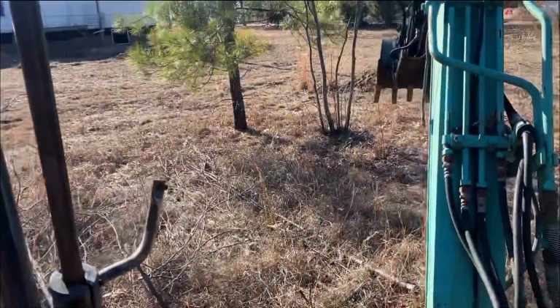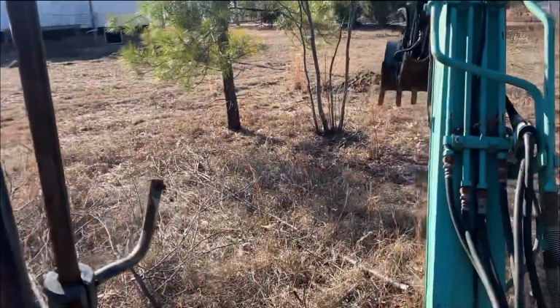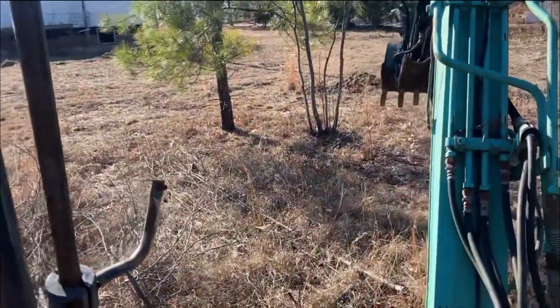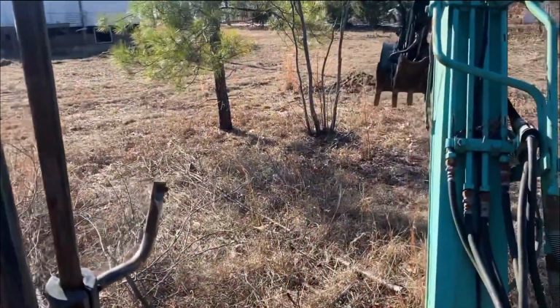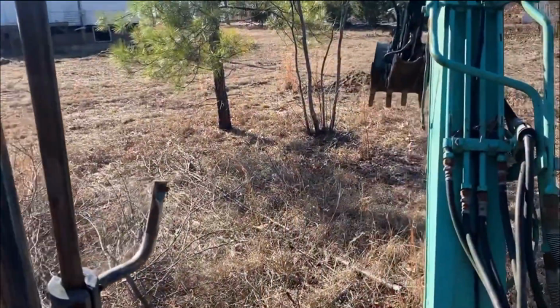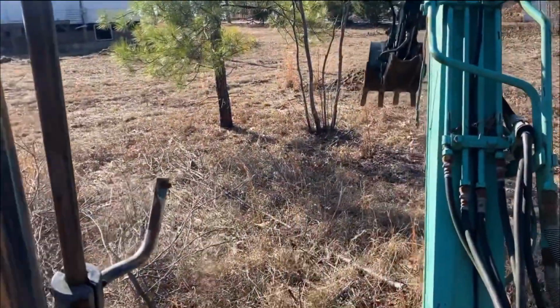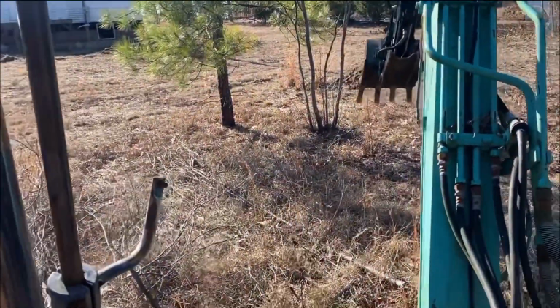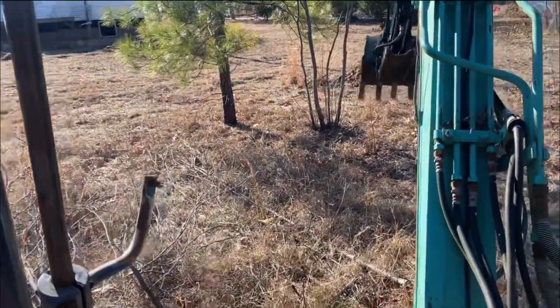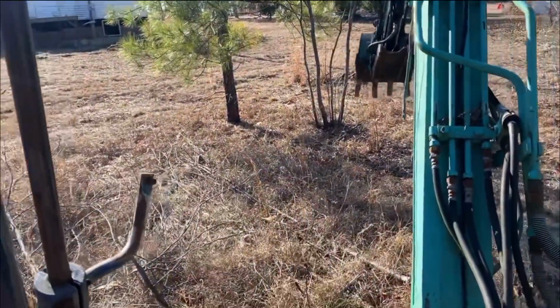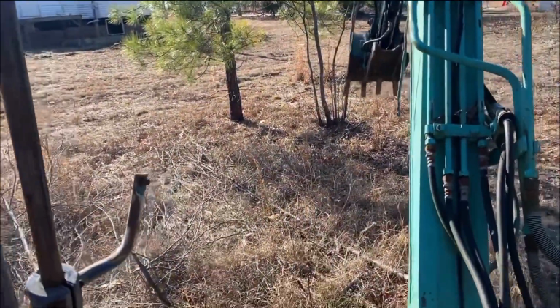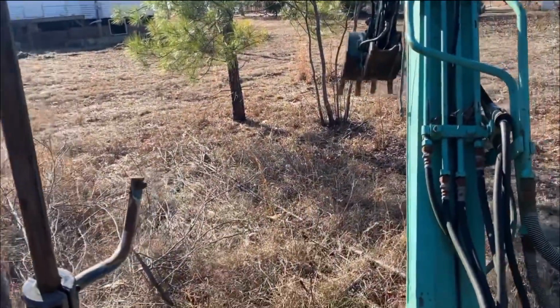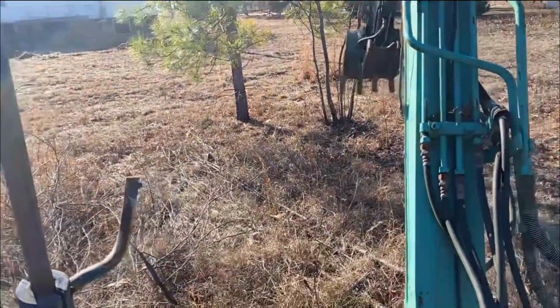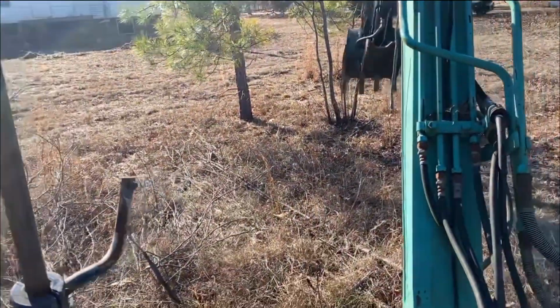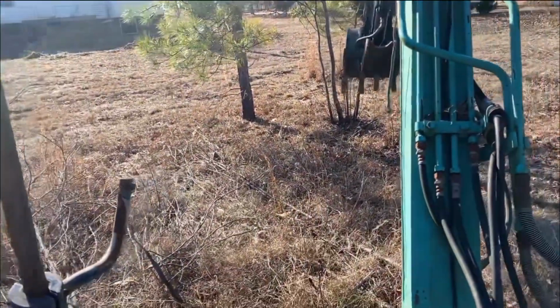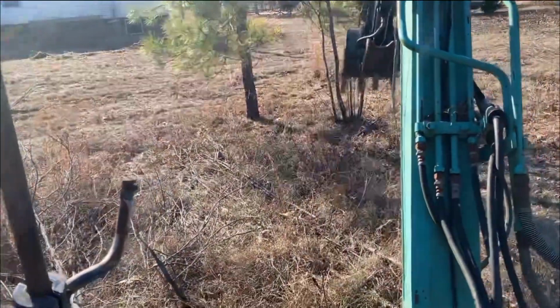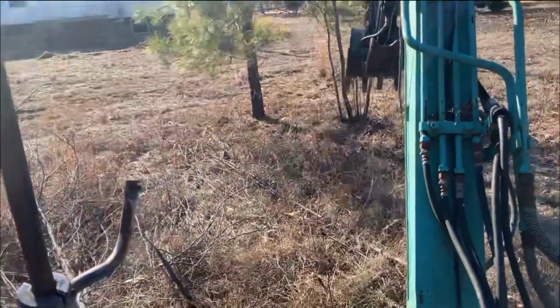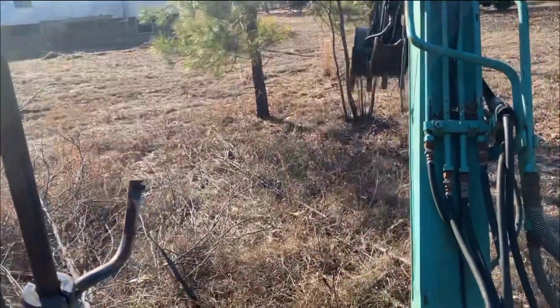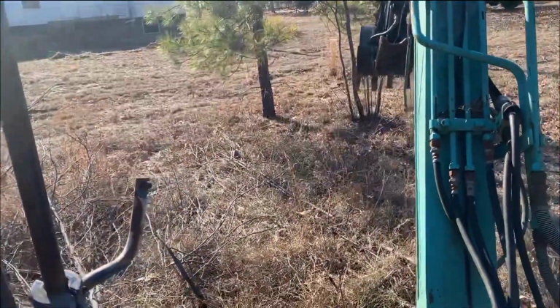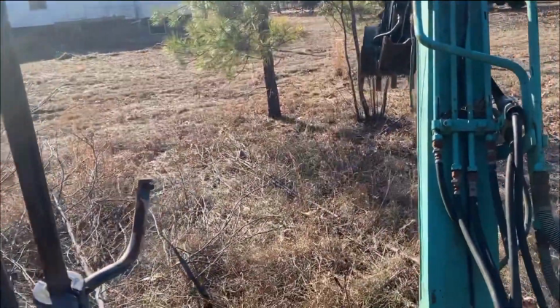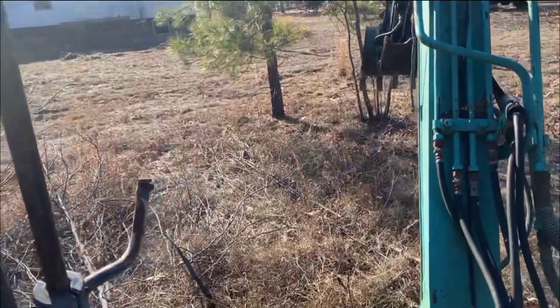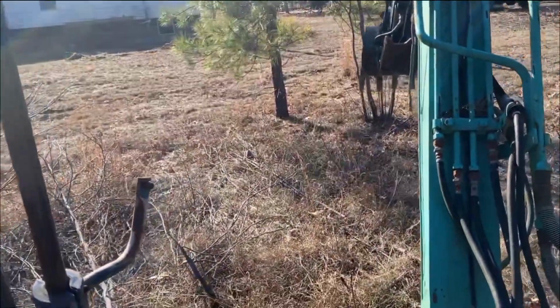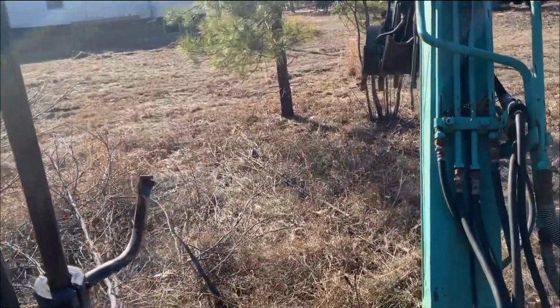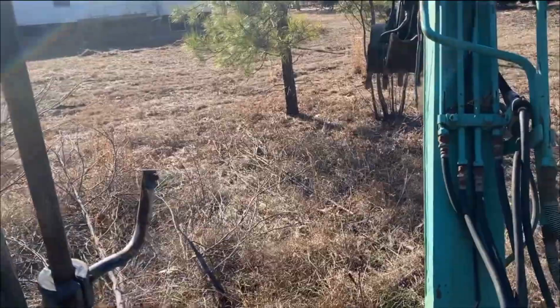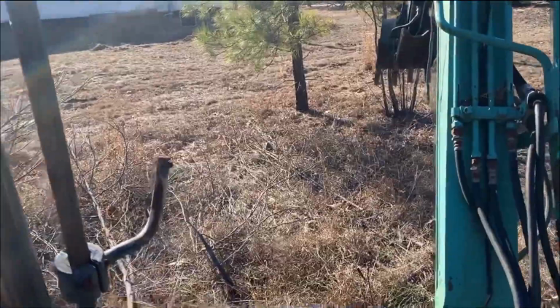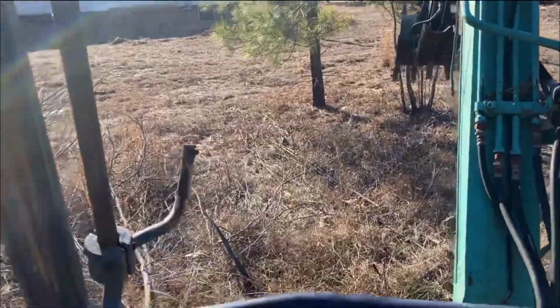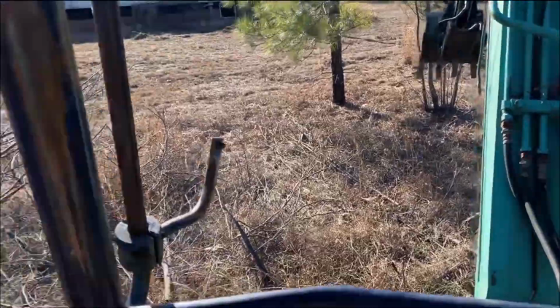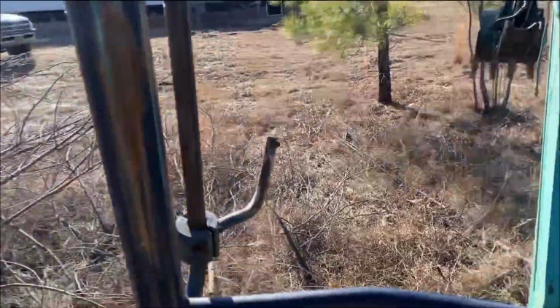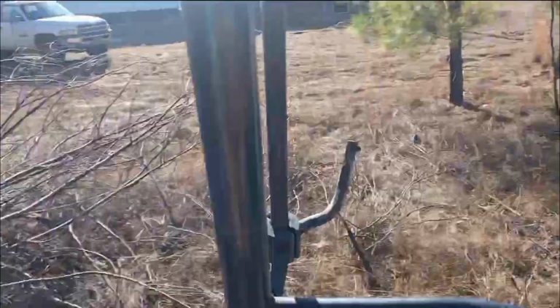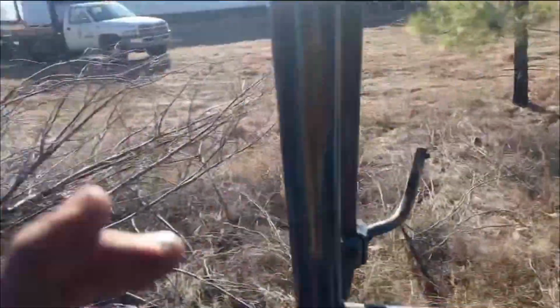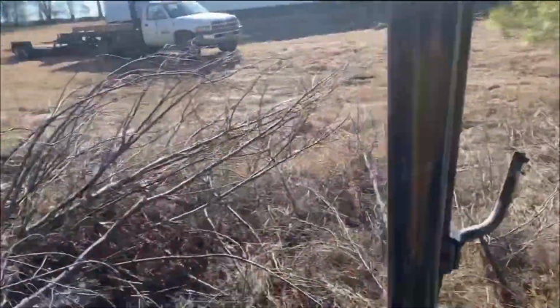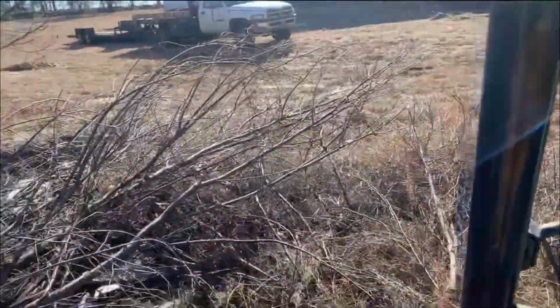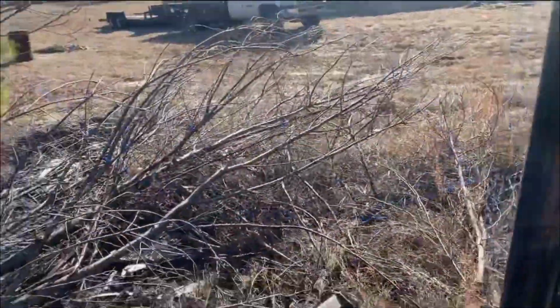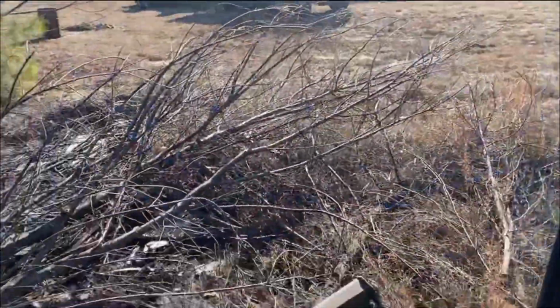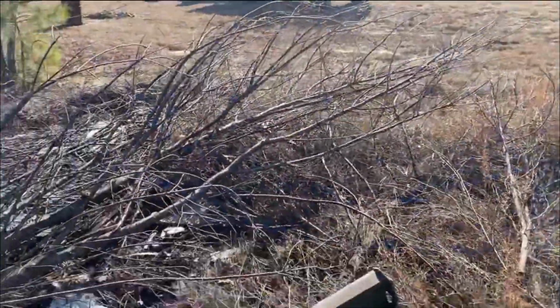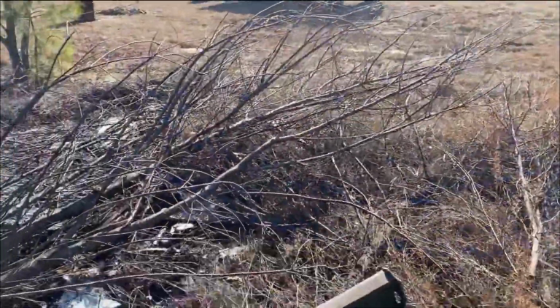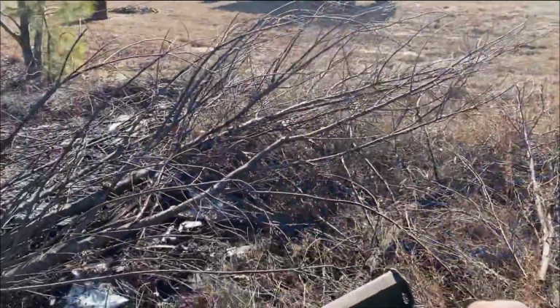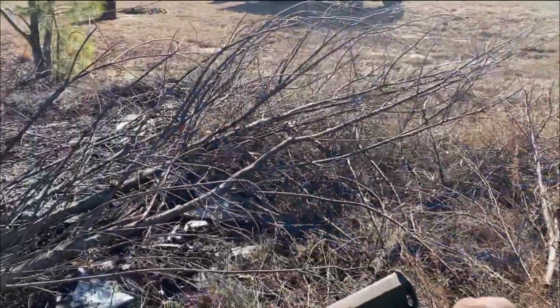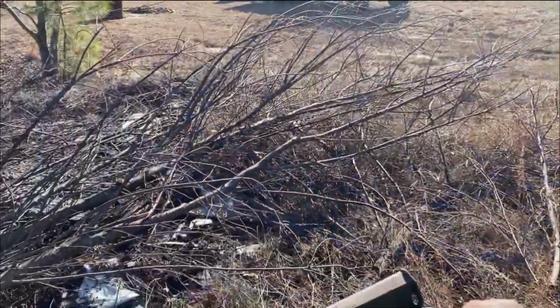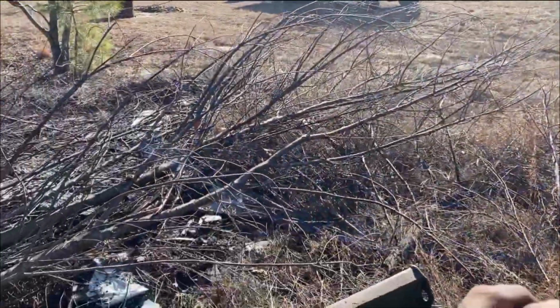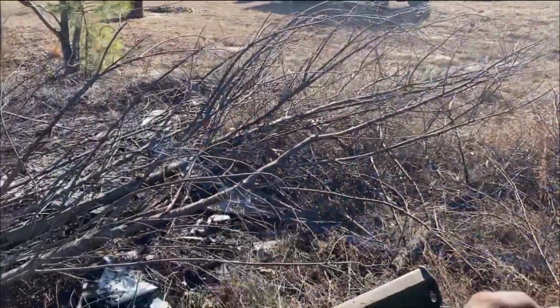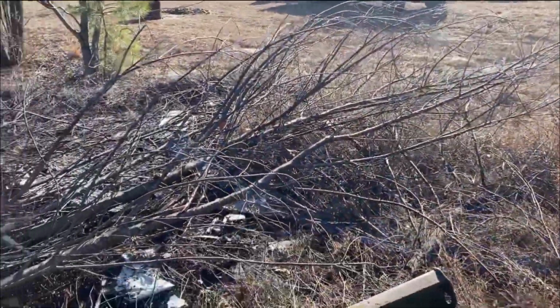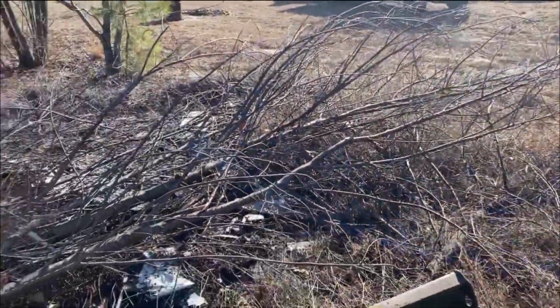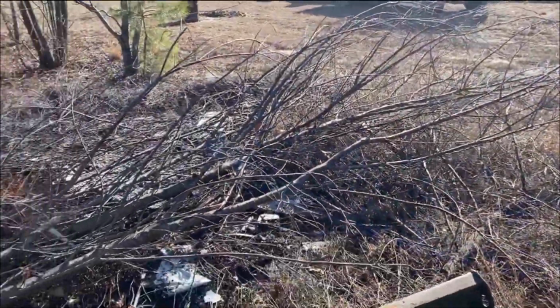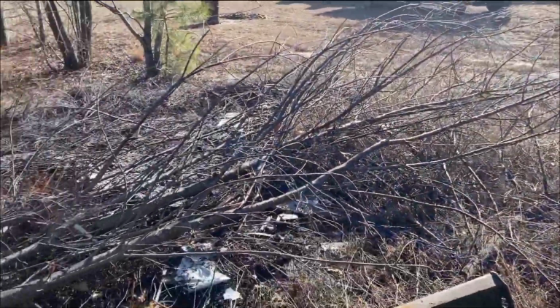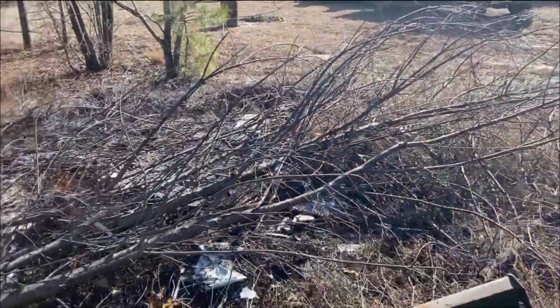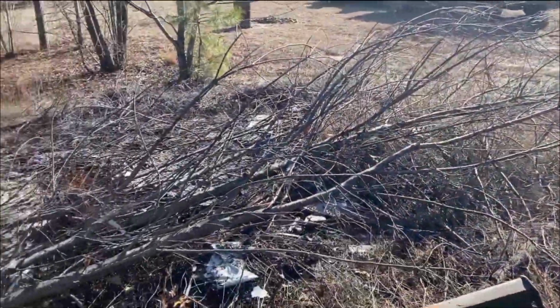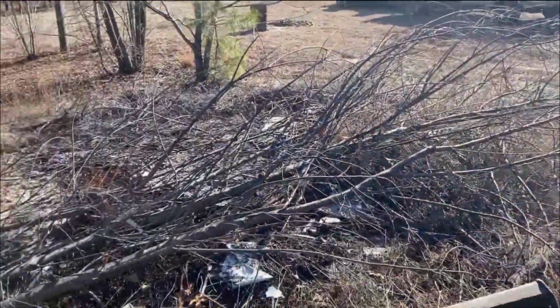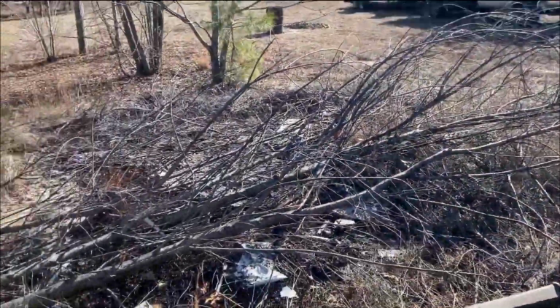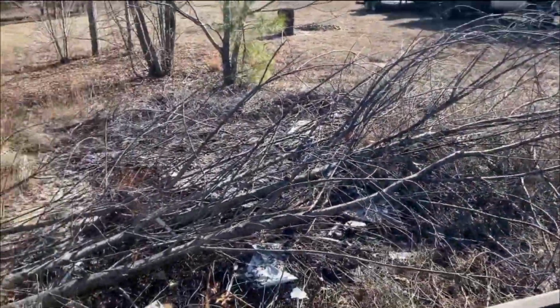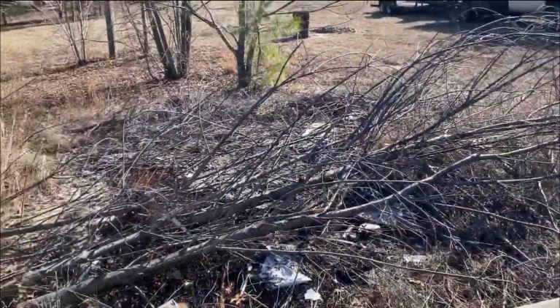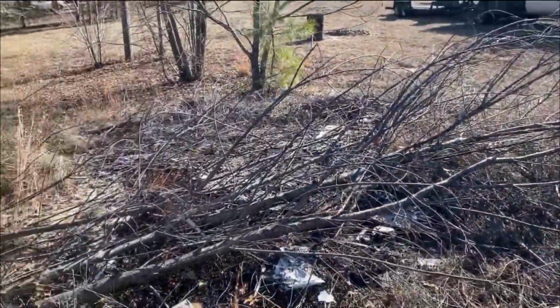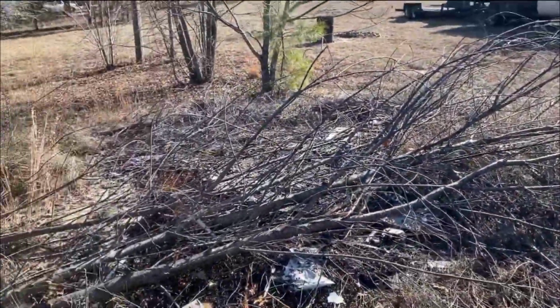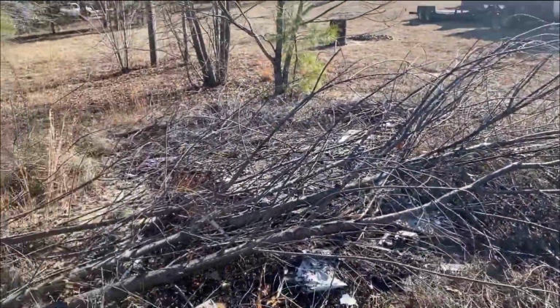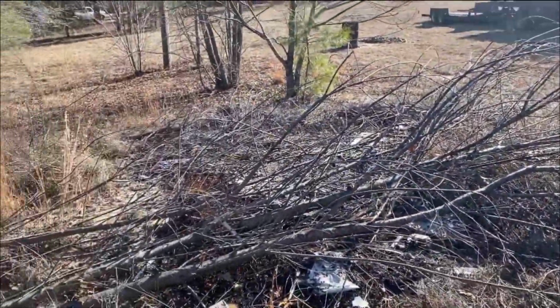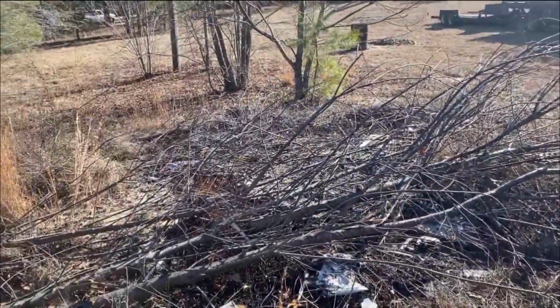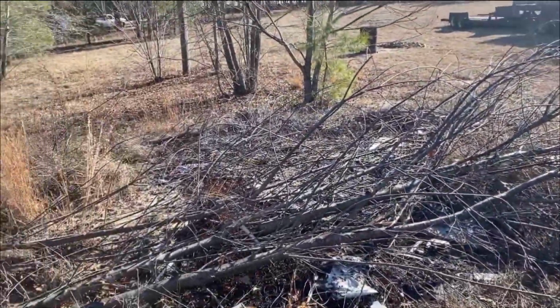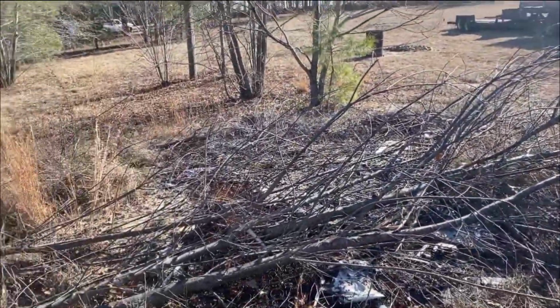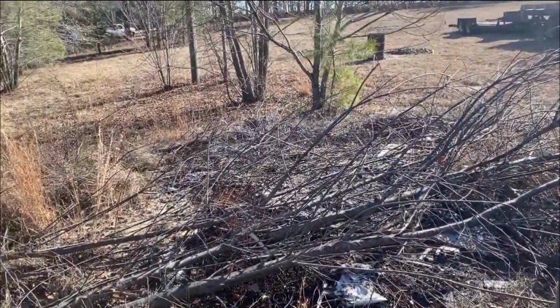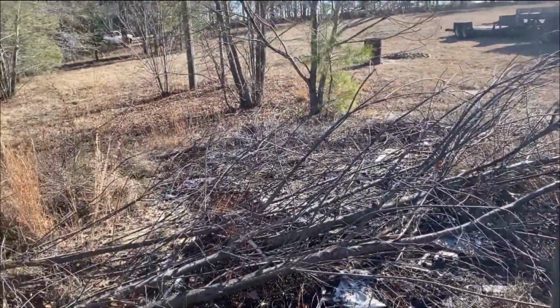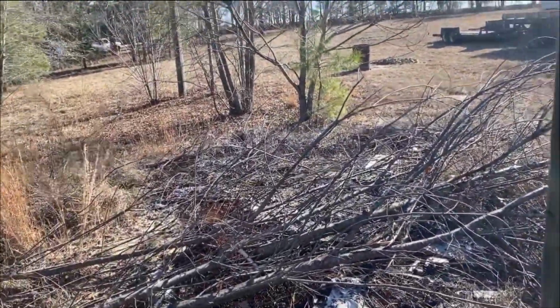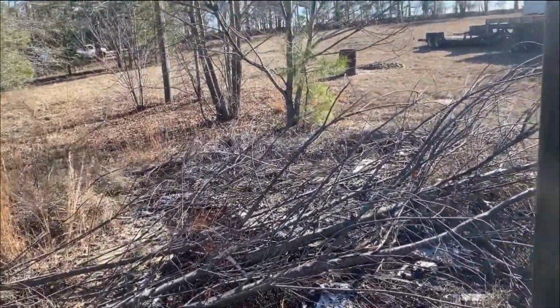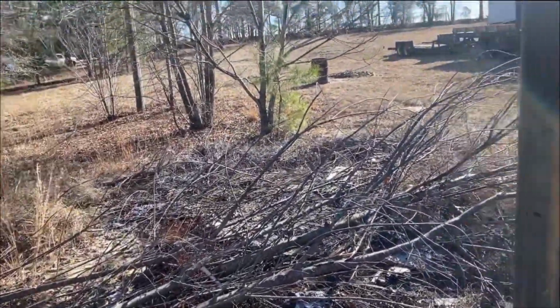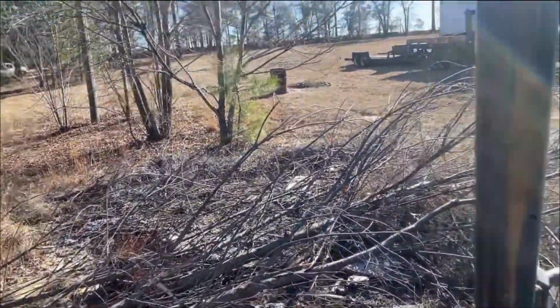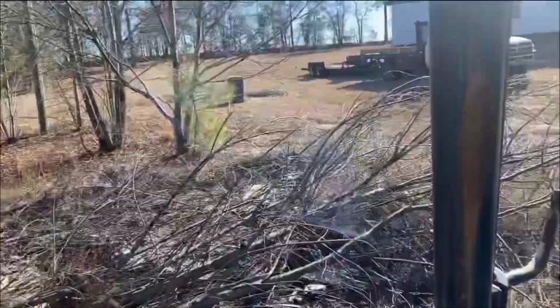I'm fixing to get a load of this and take it down there. A bunch of trash in here. We'll get her cleaned up and hauled out.